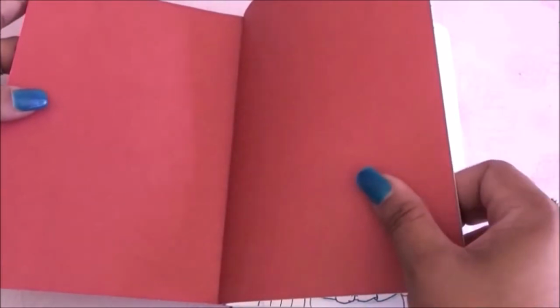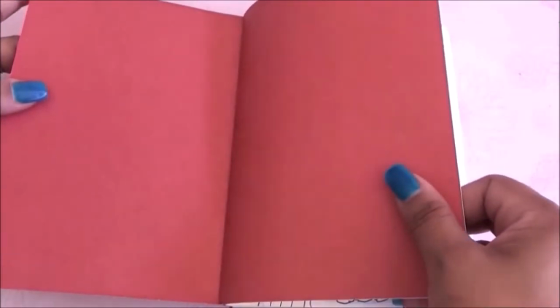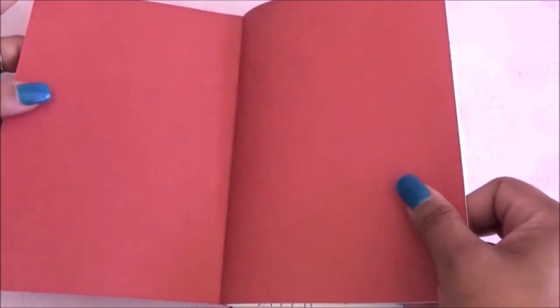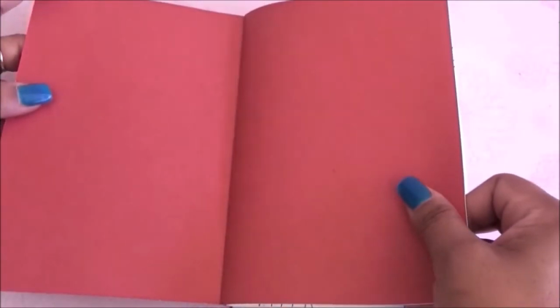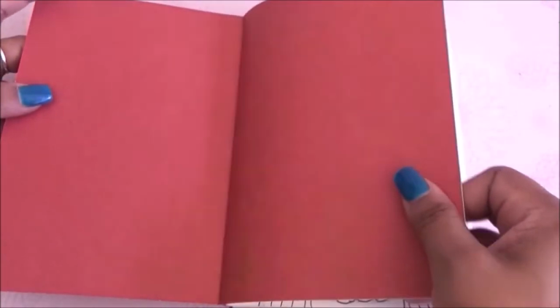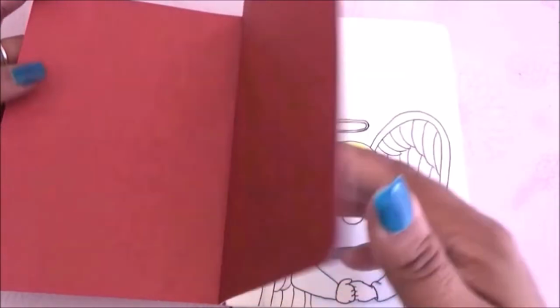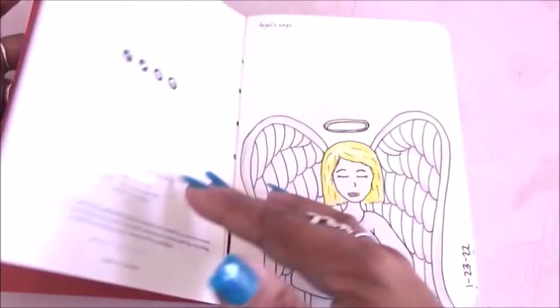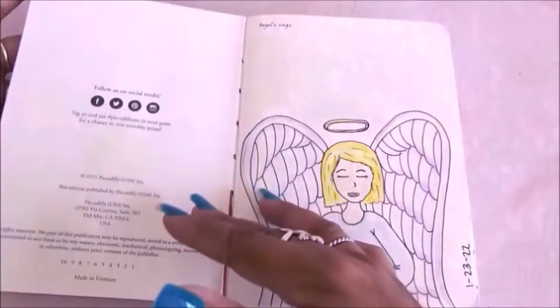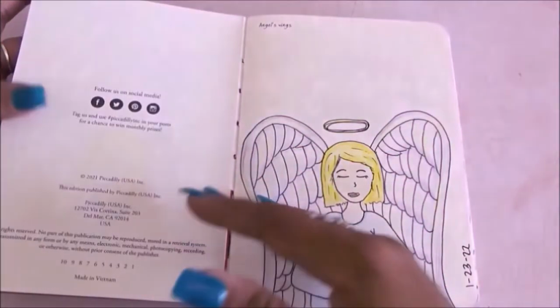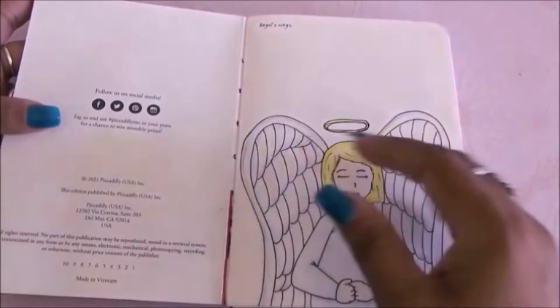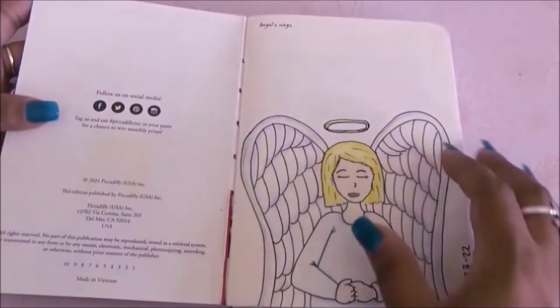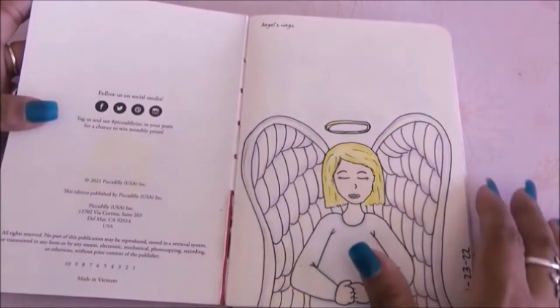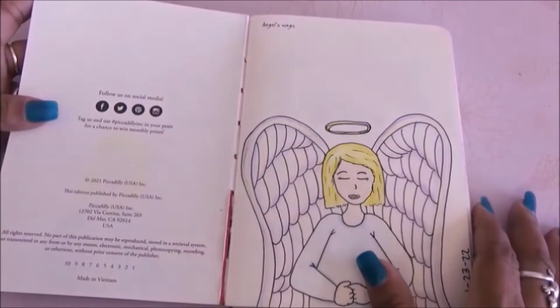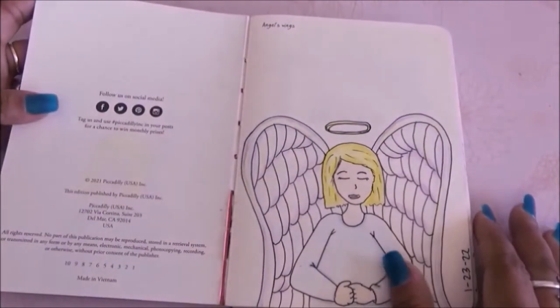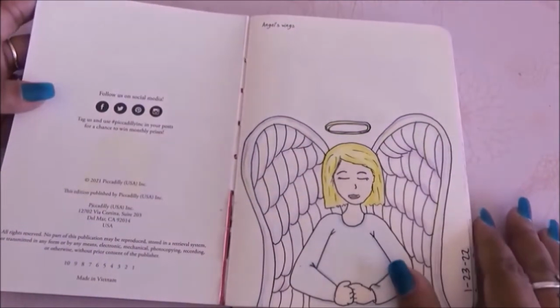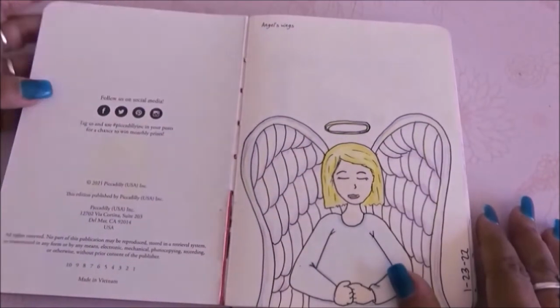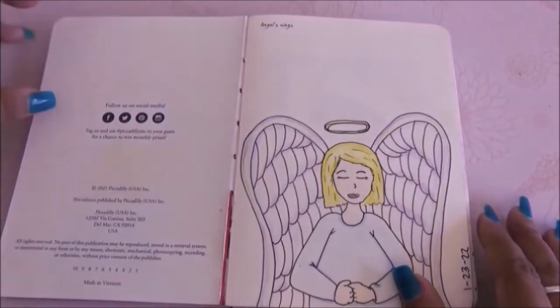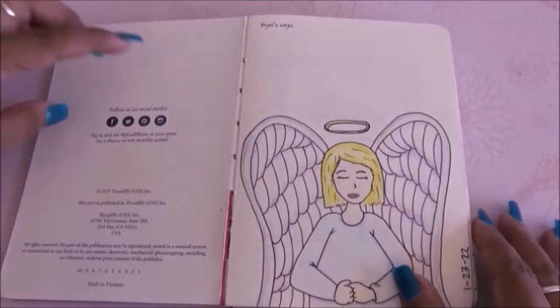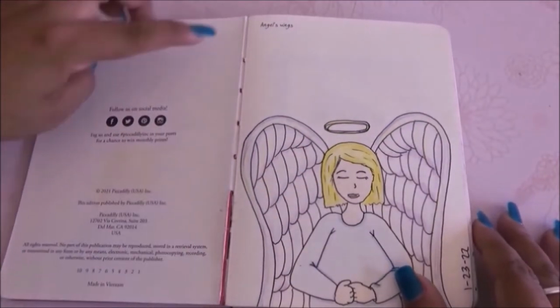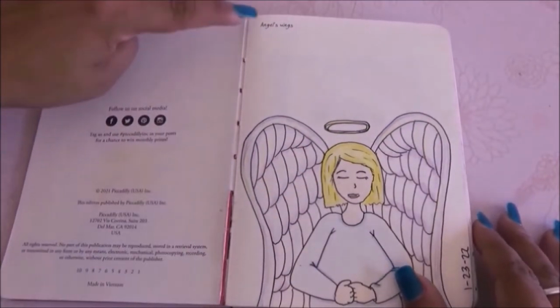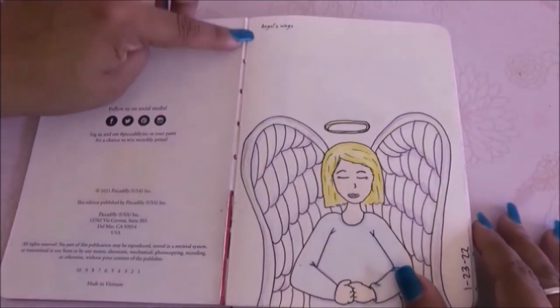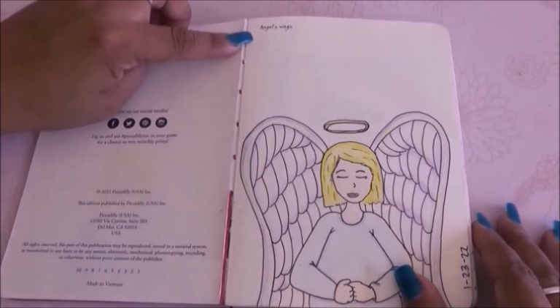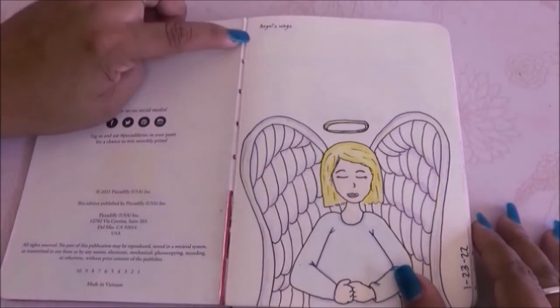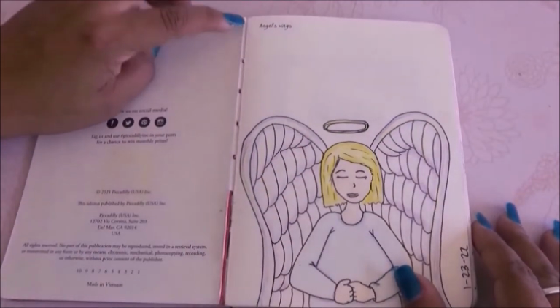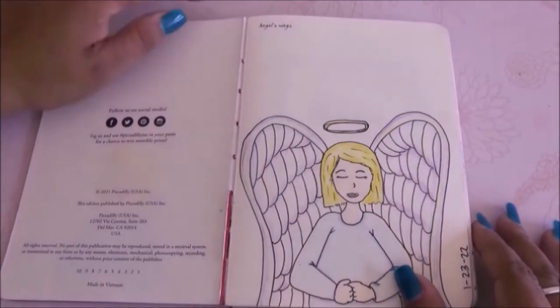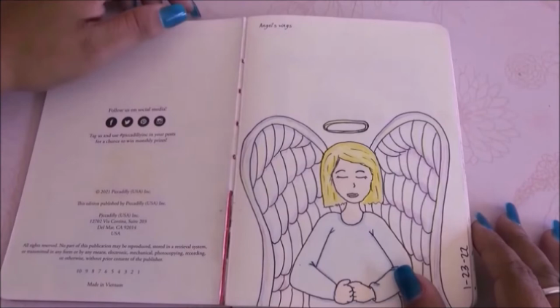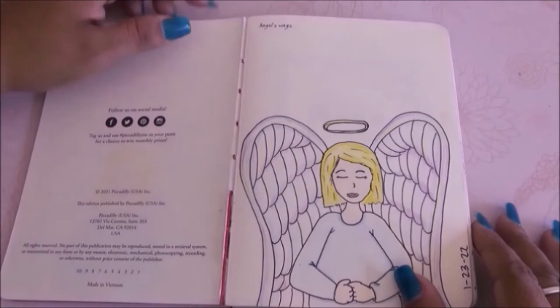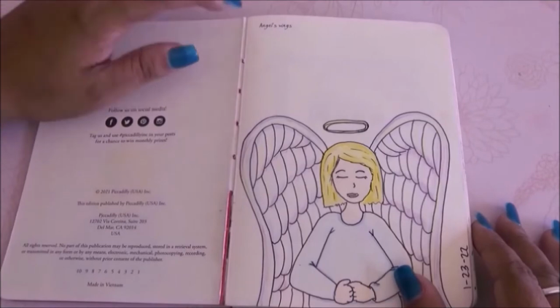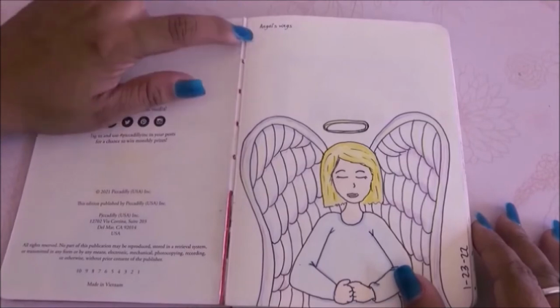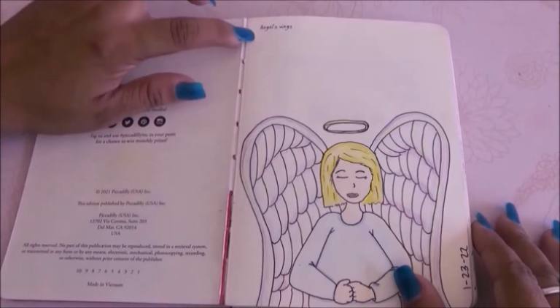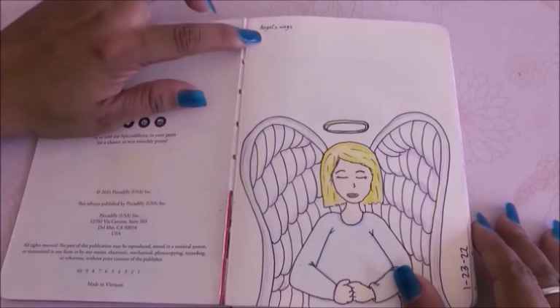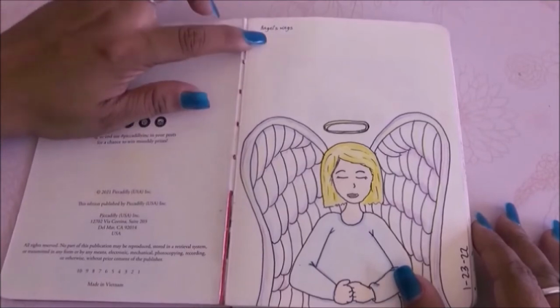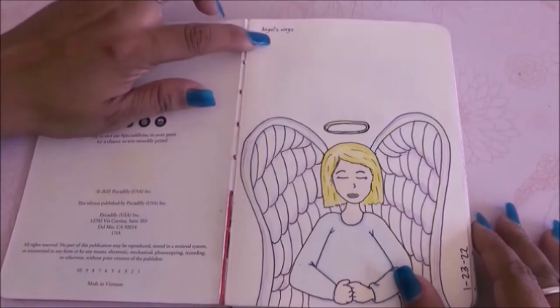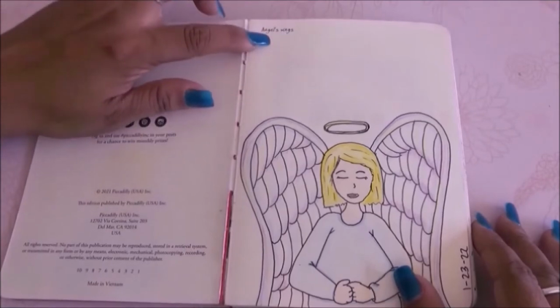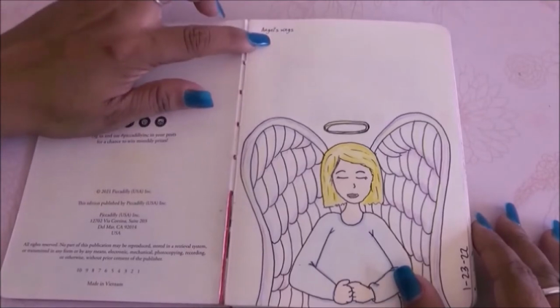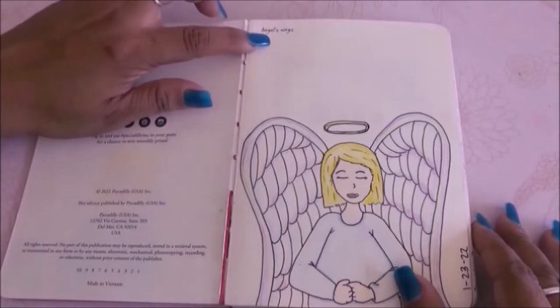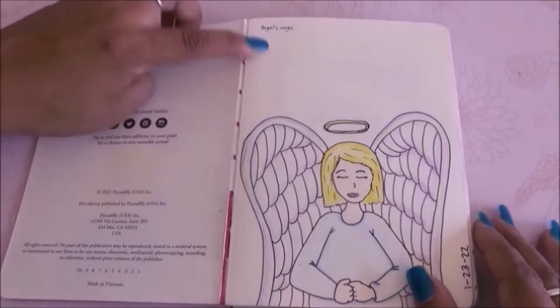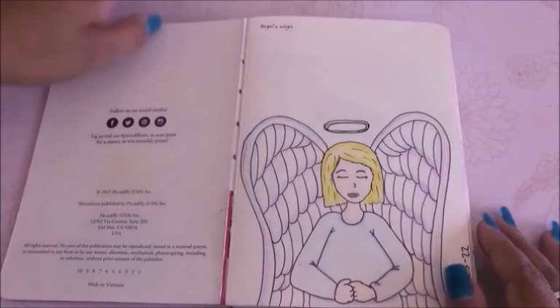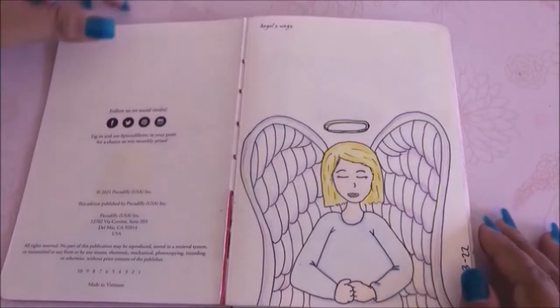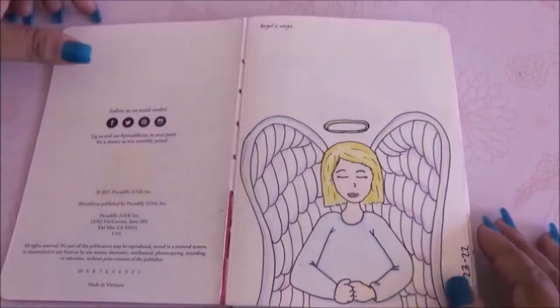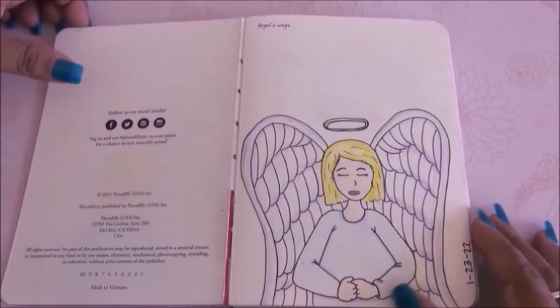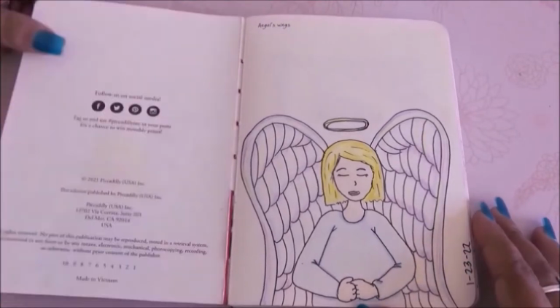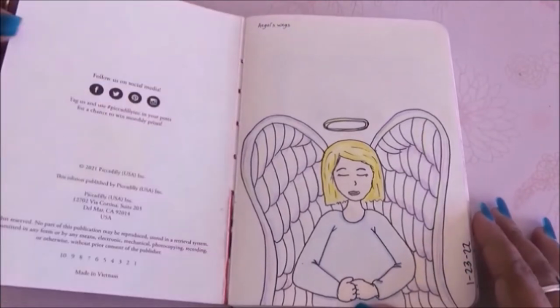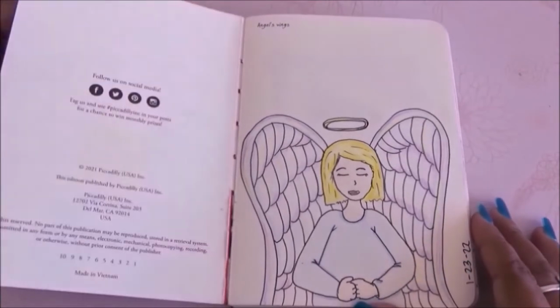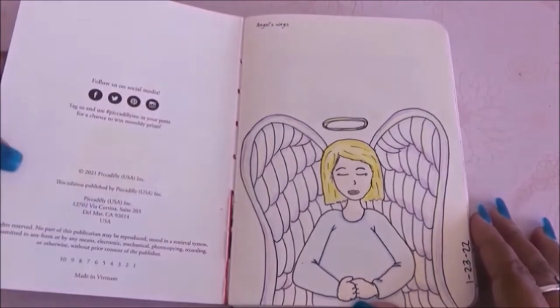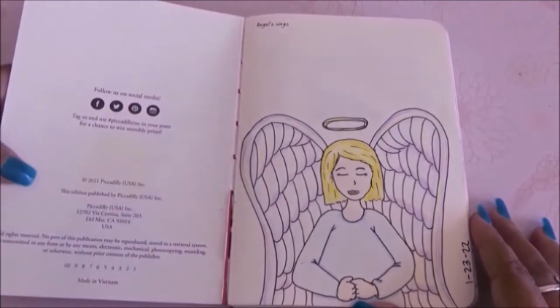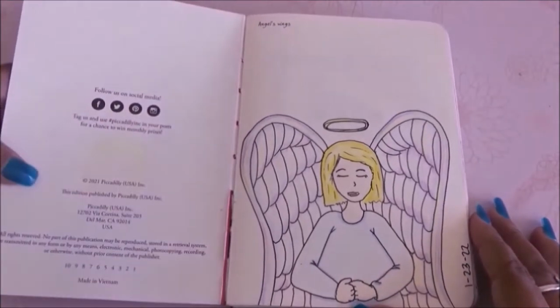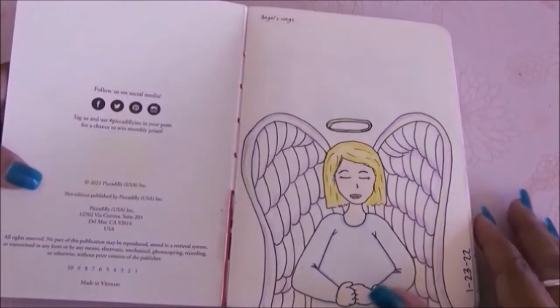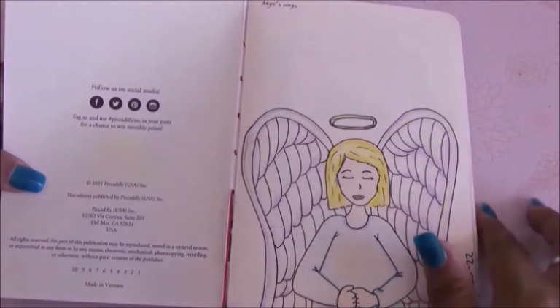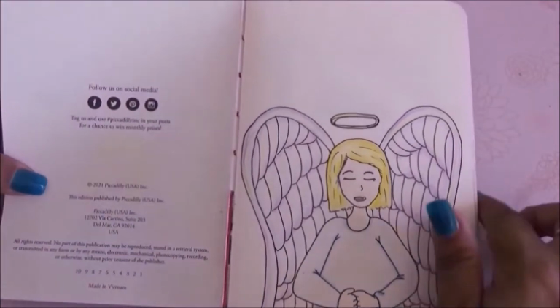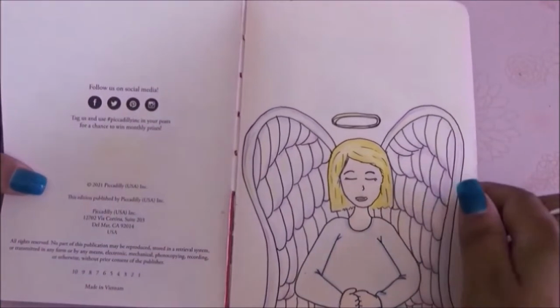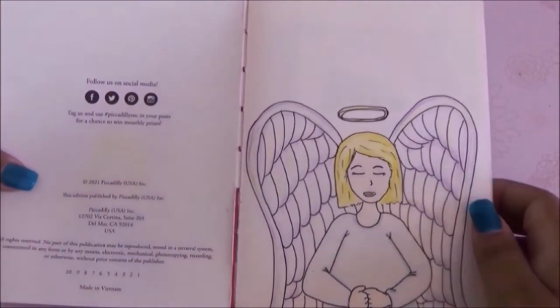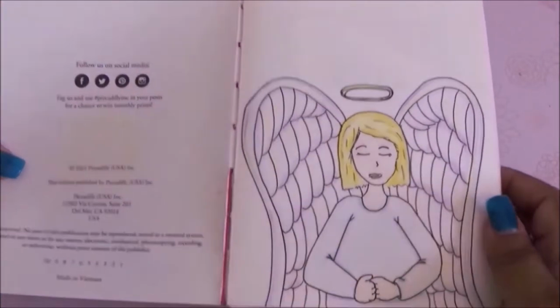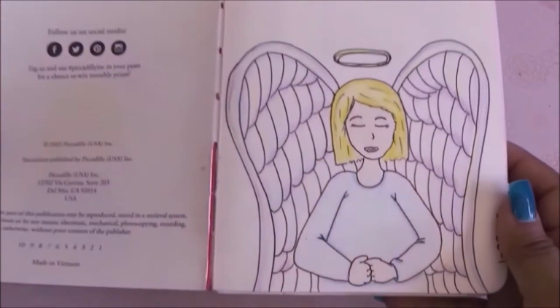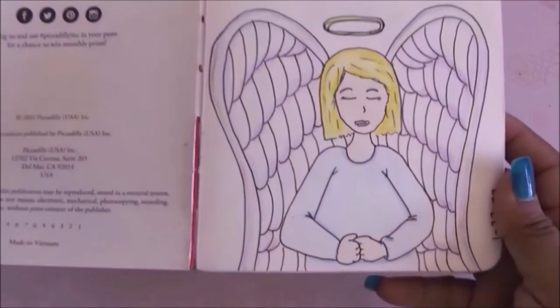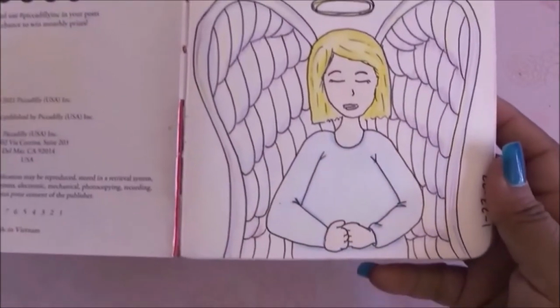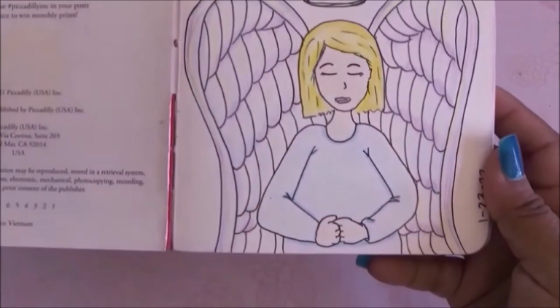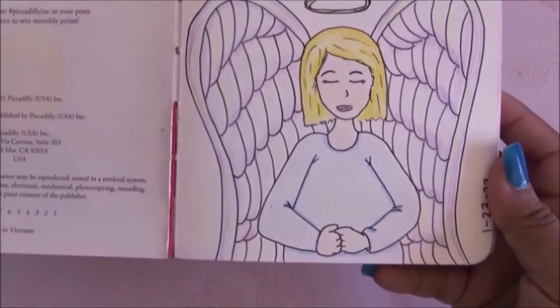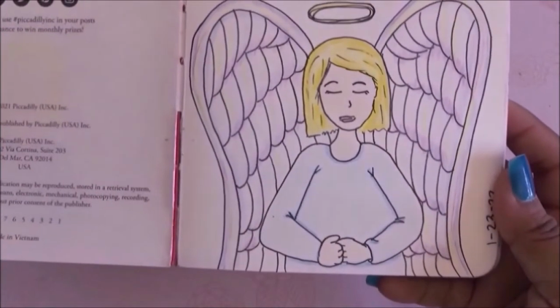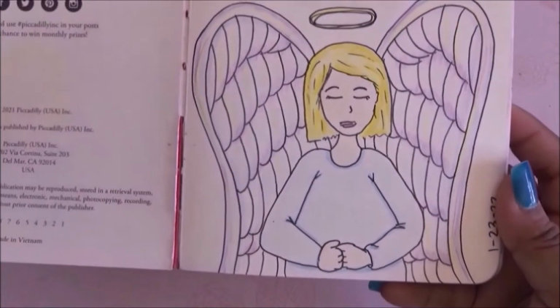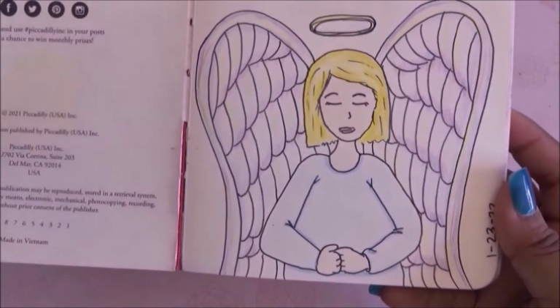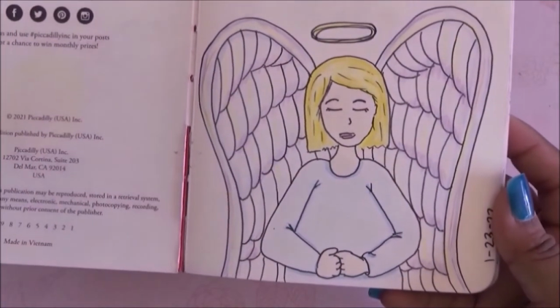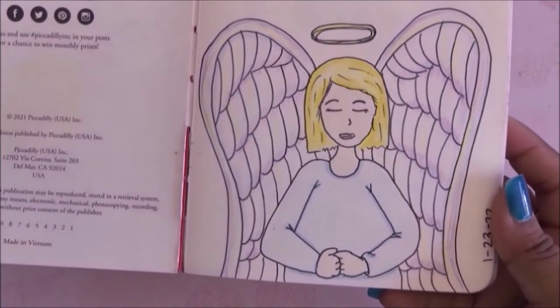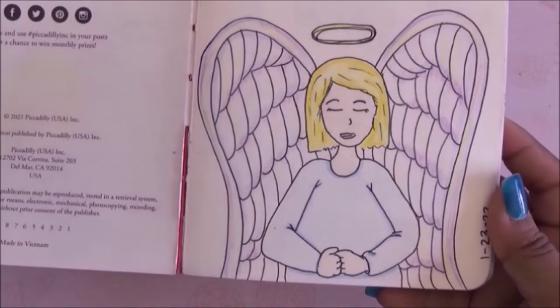For the first page, it said to draw some angel wings and I decided to draw an angel with huge wings.